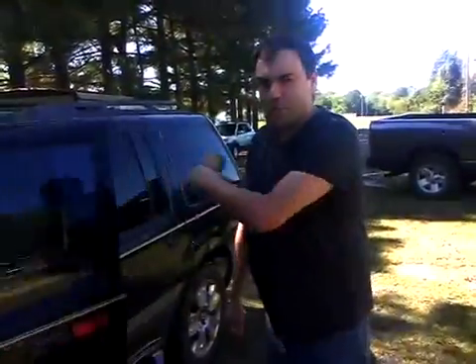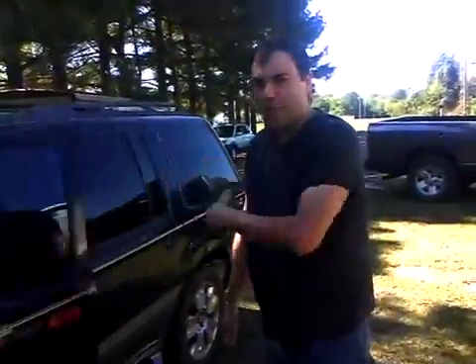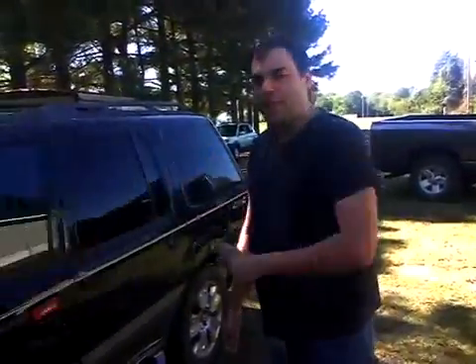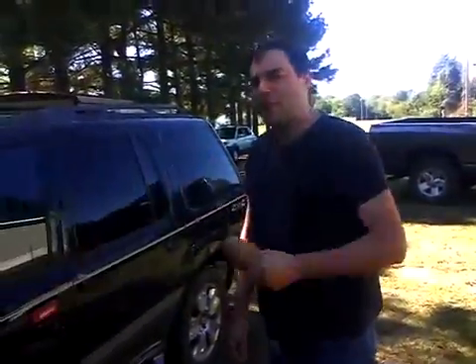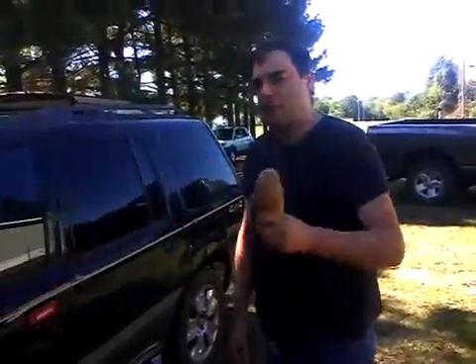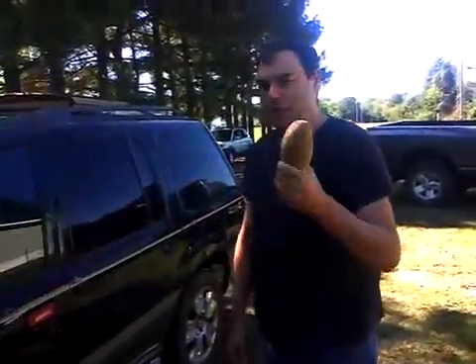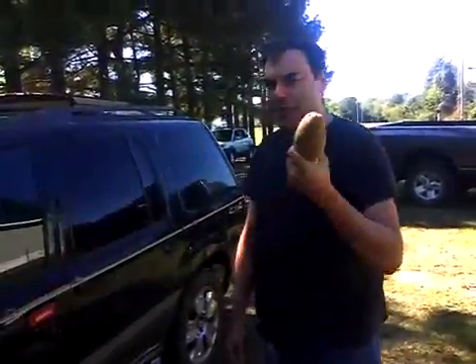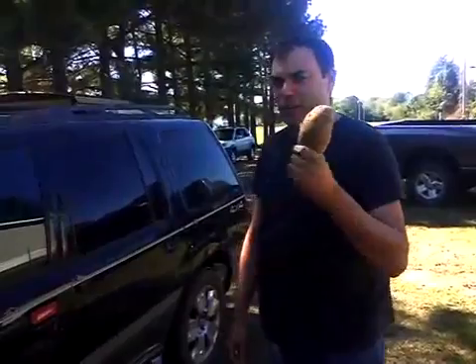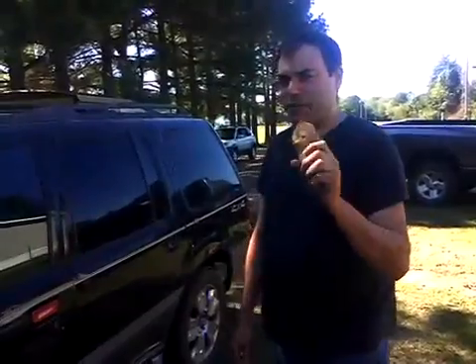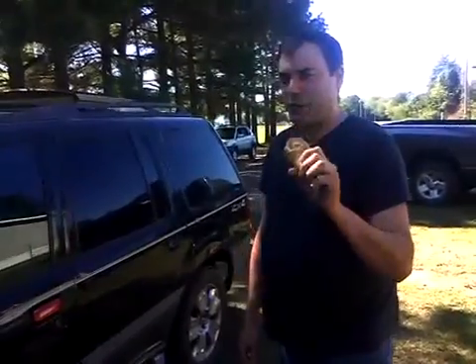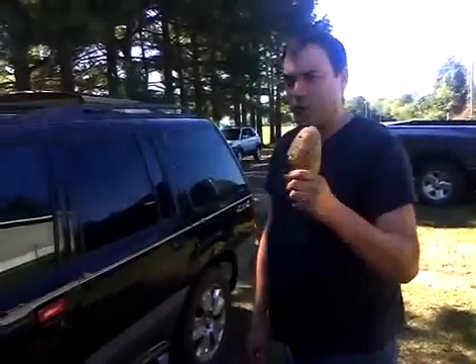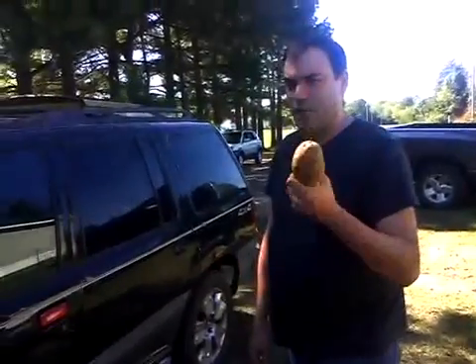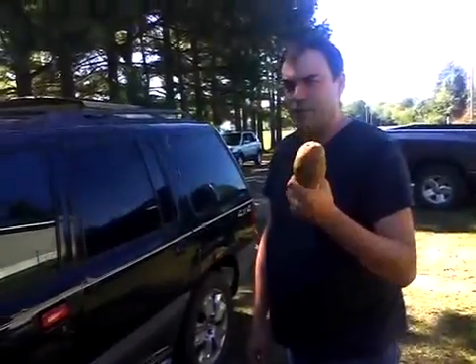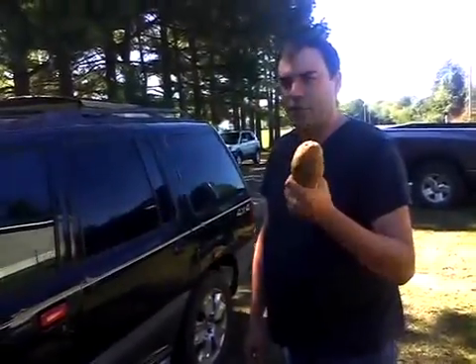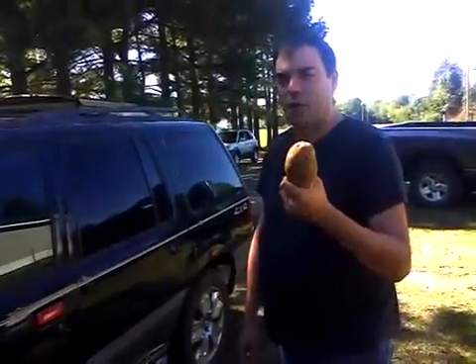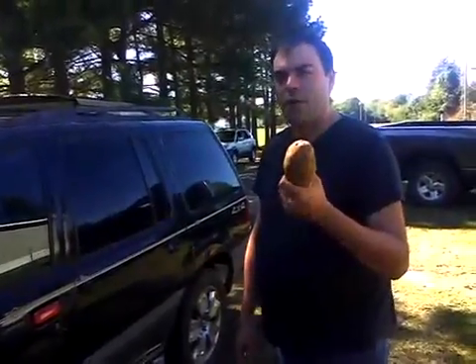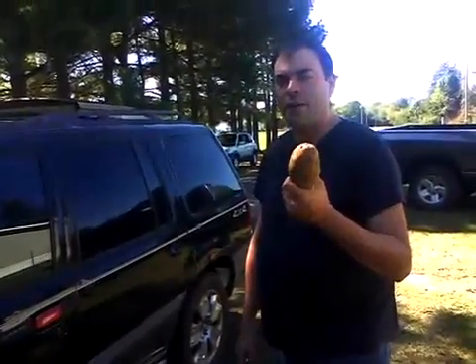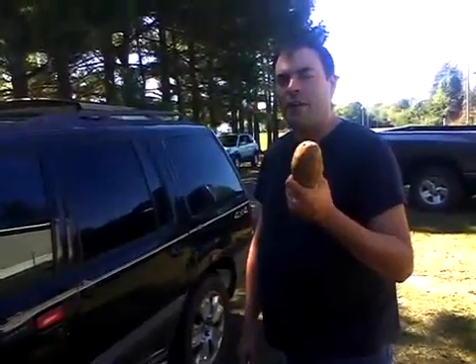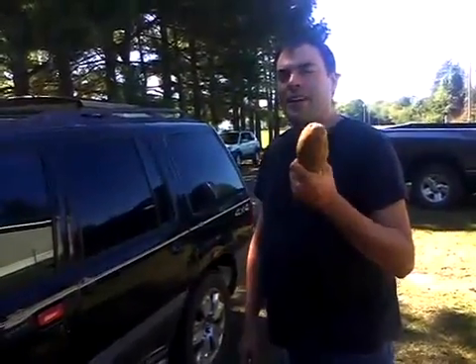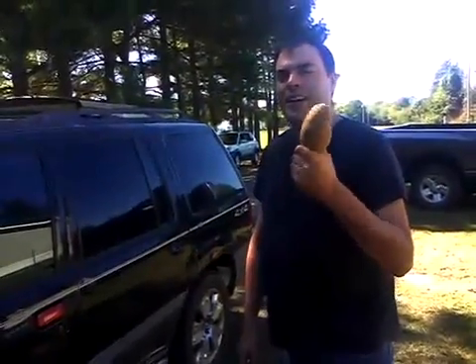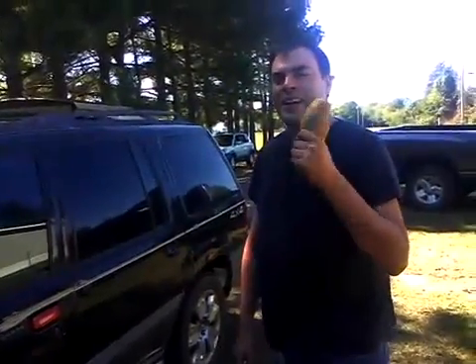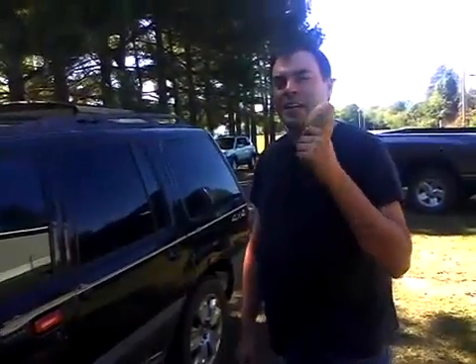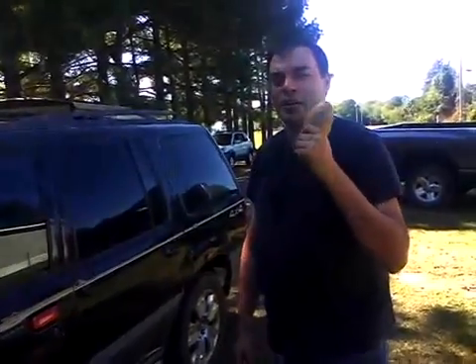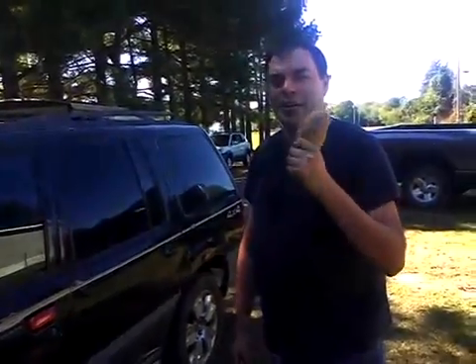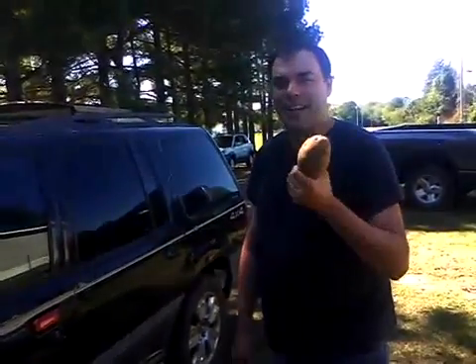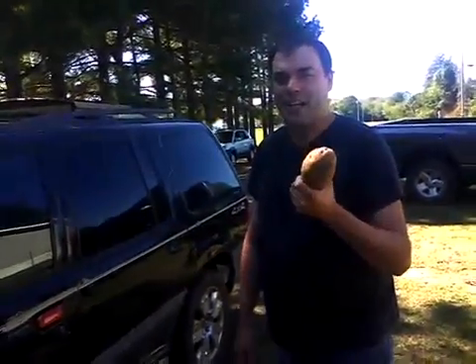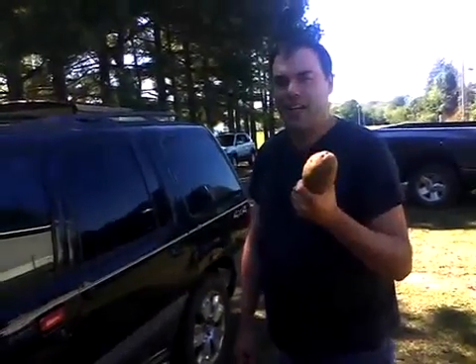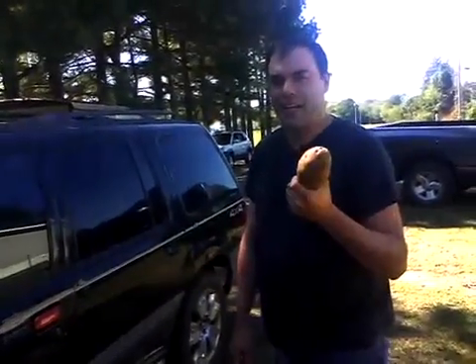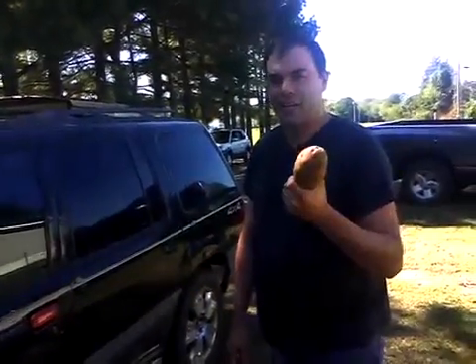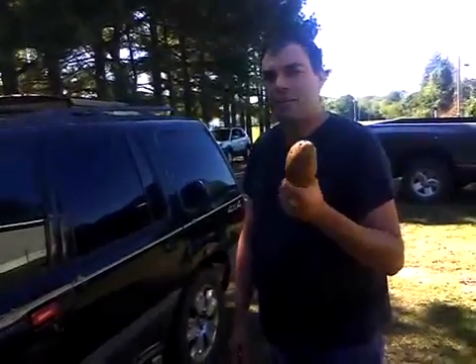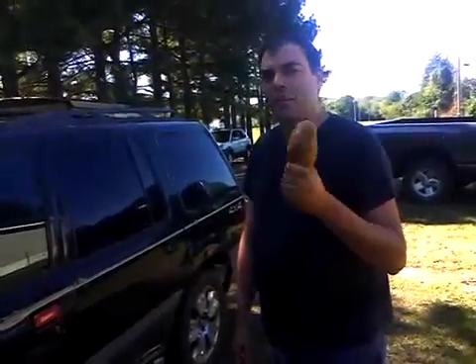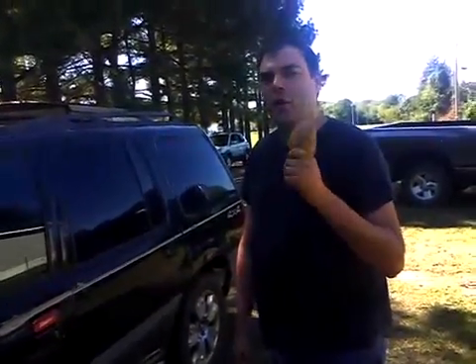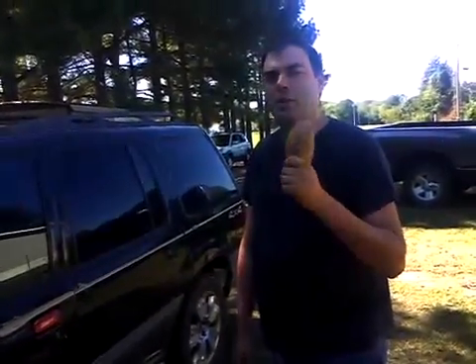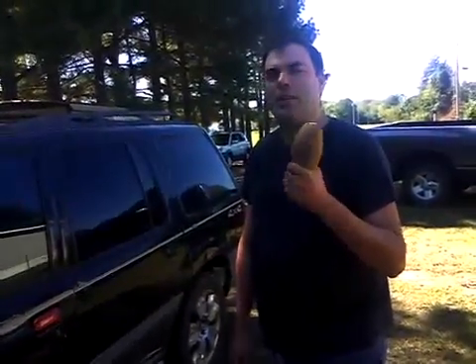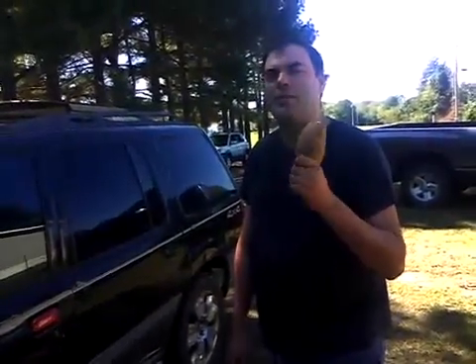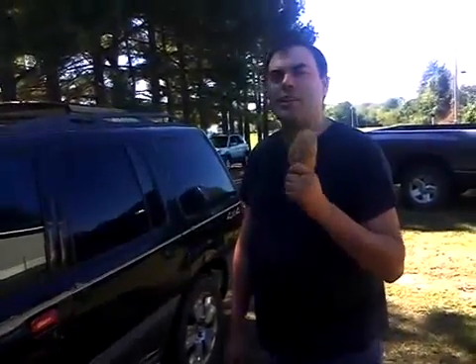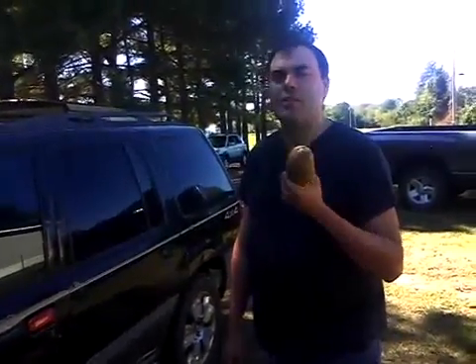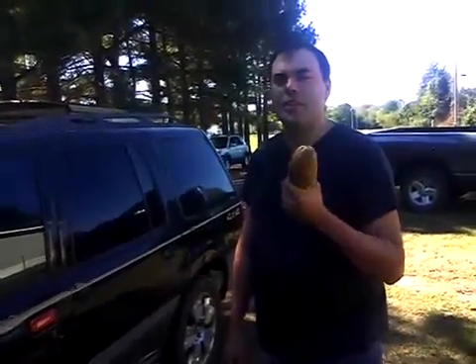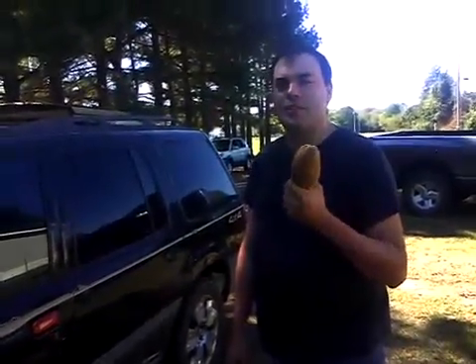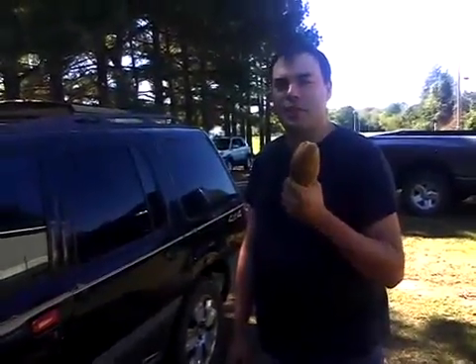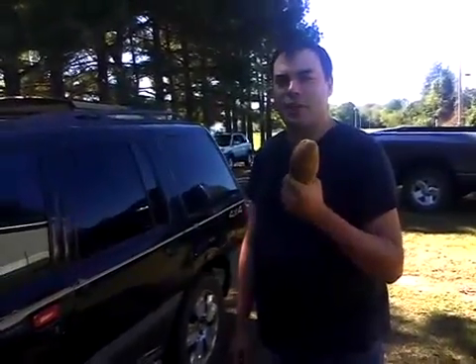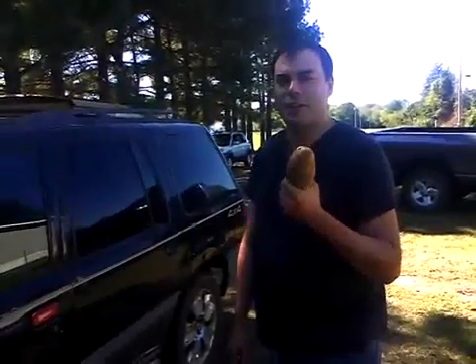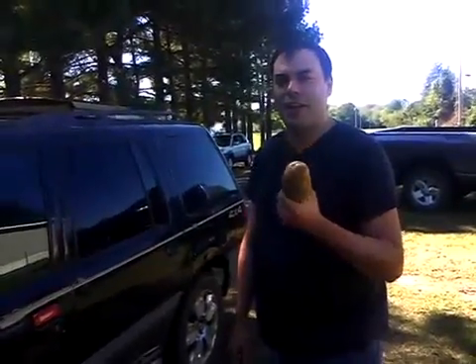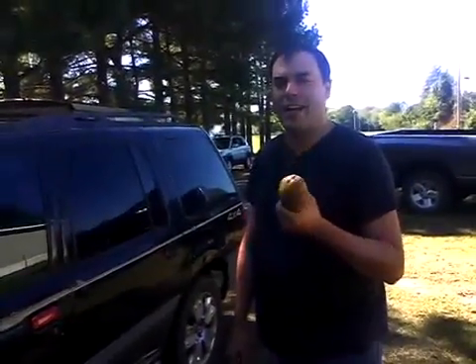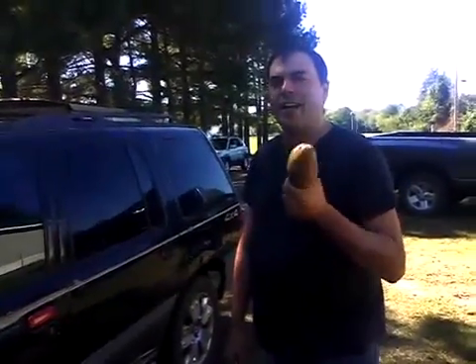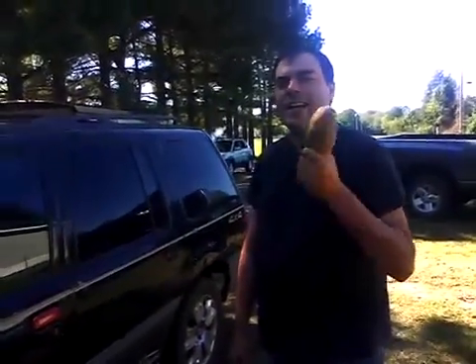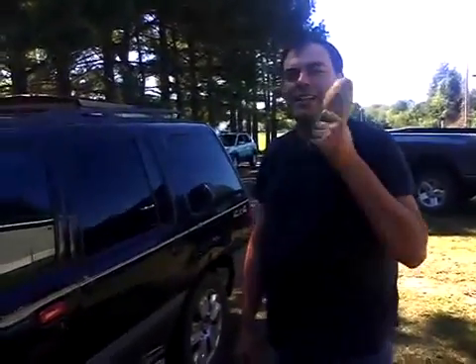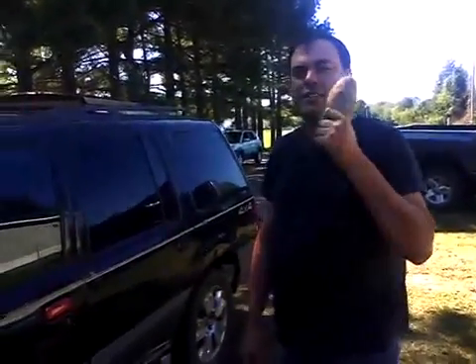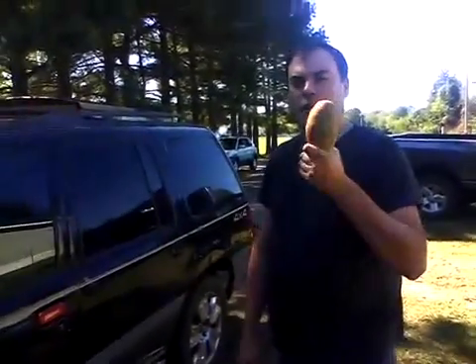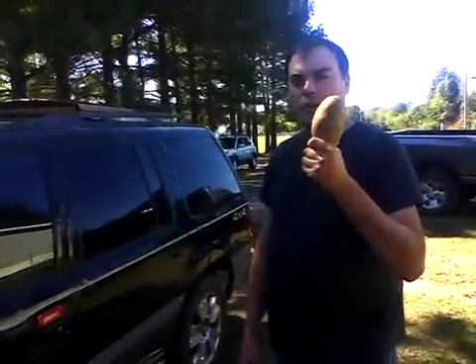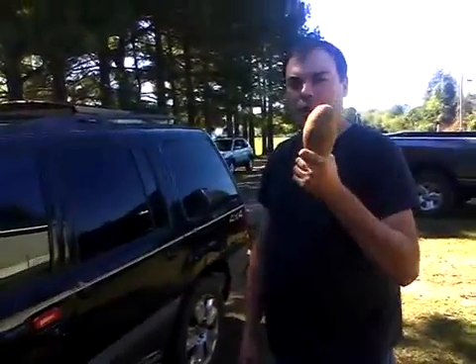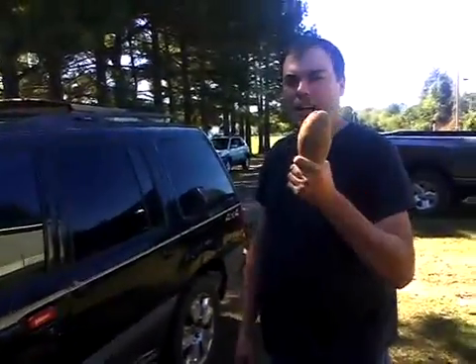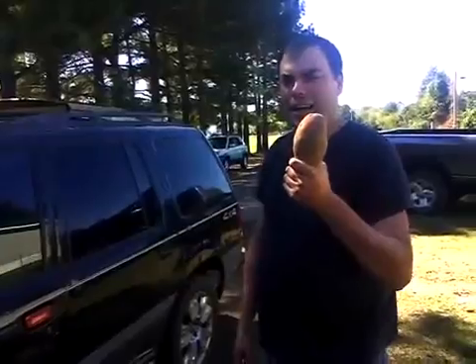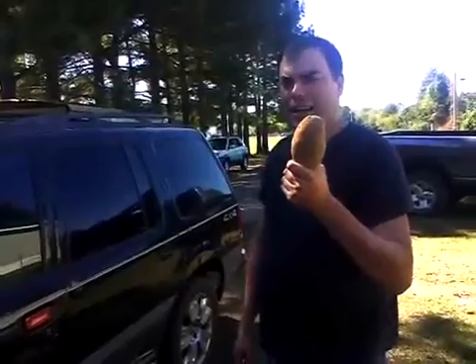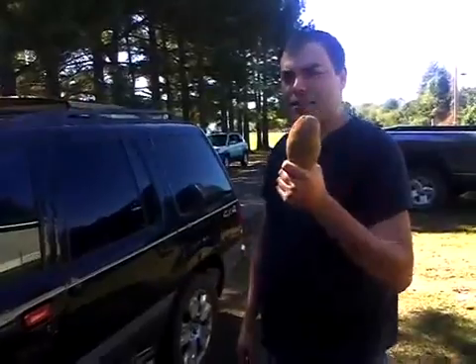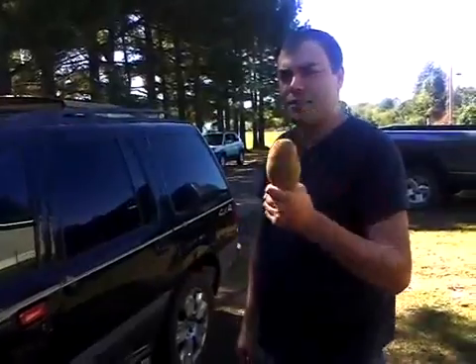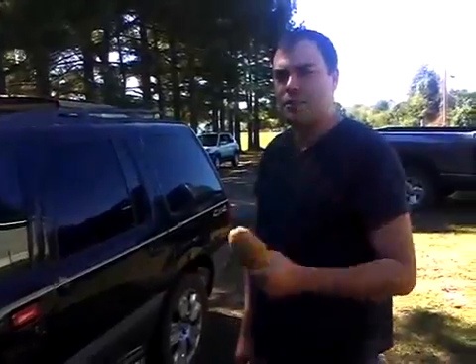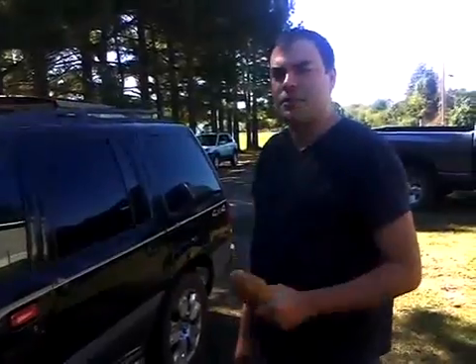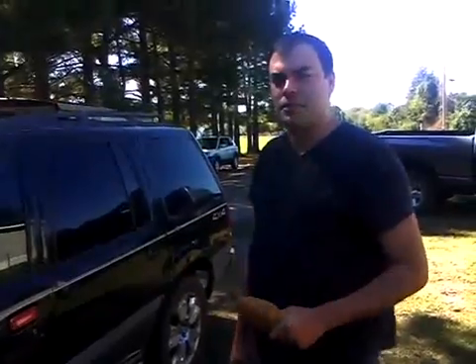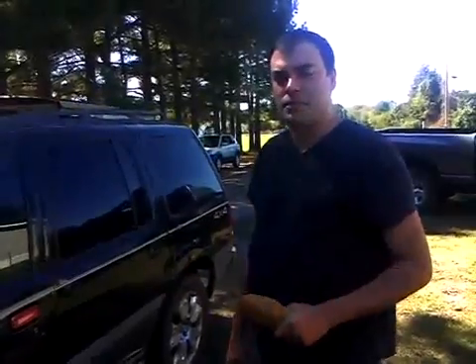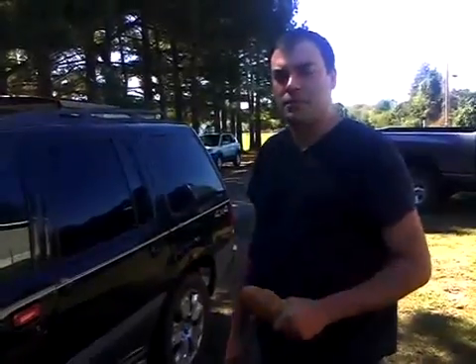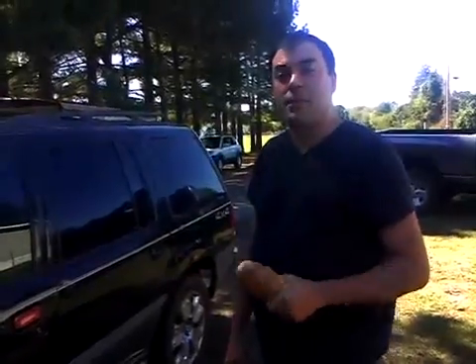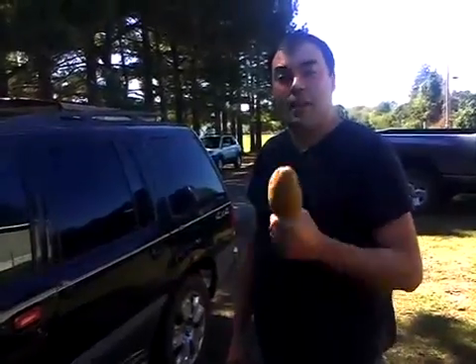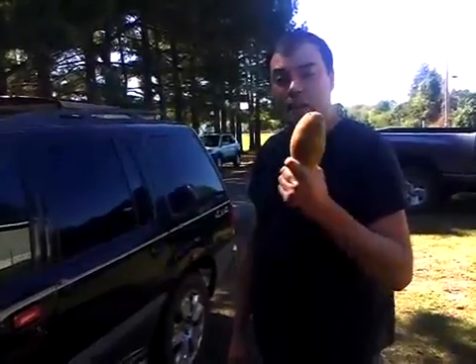If you really believed that this potato was gonna open this door, you're an idiot. Don't believe anything you see online — it's all lies. Have a nice day.